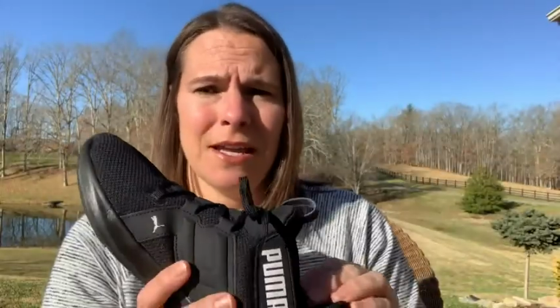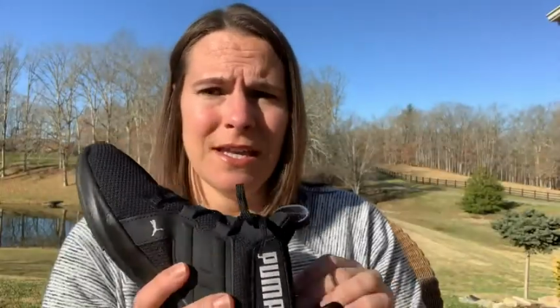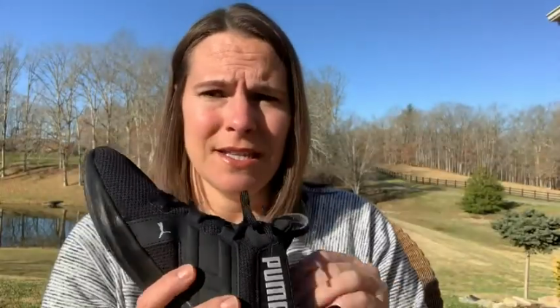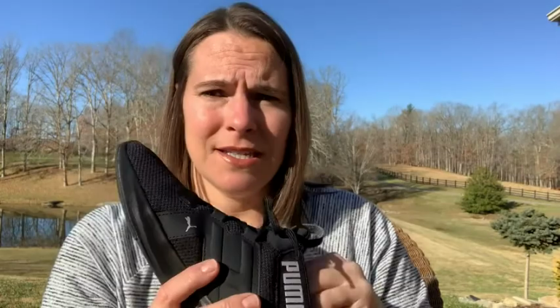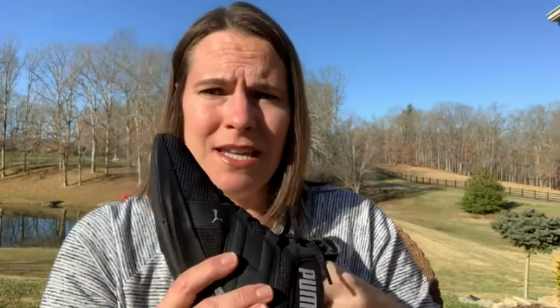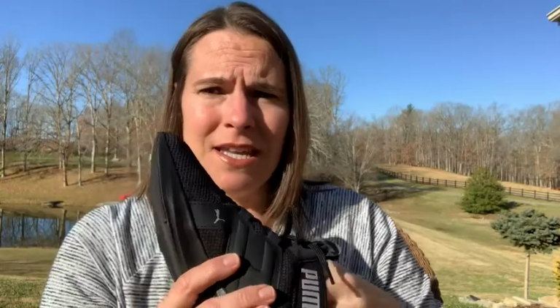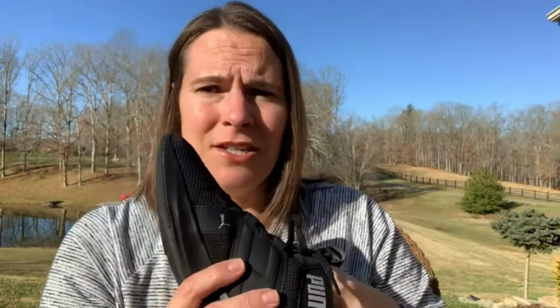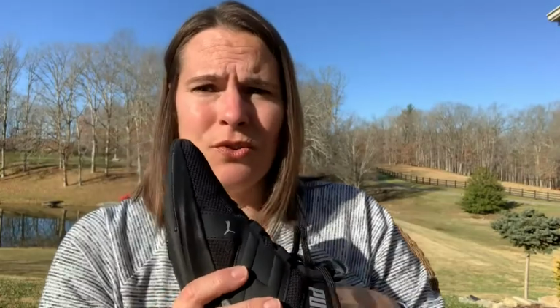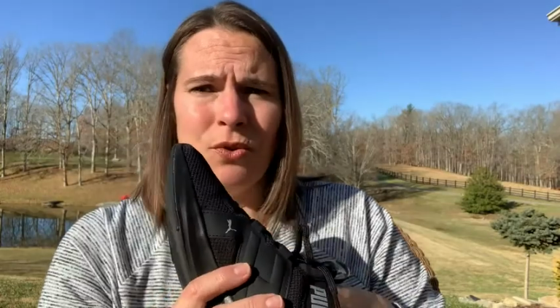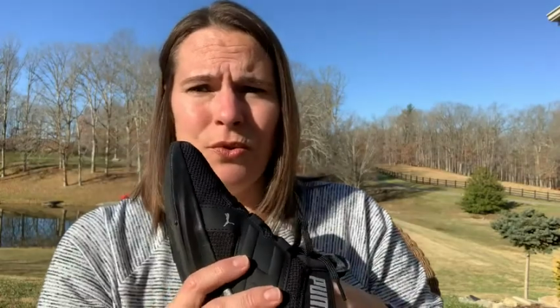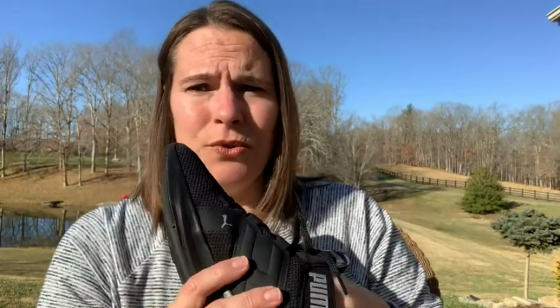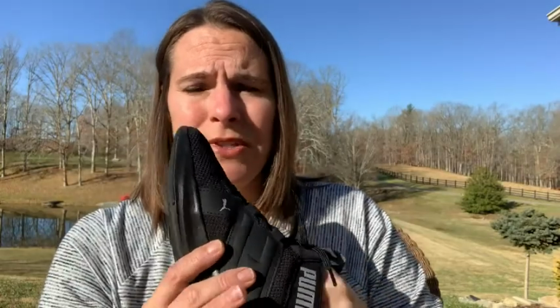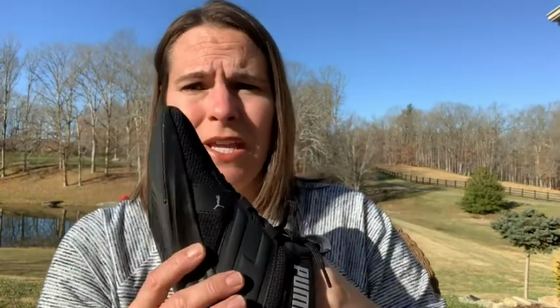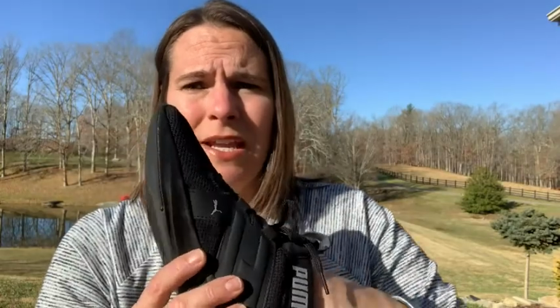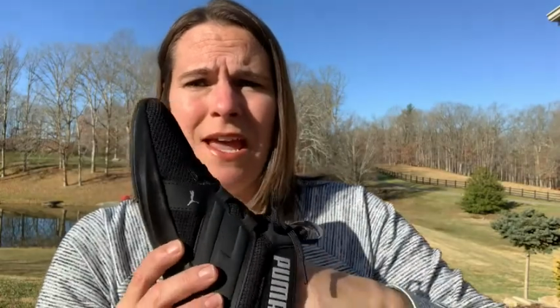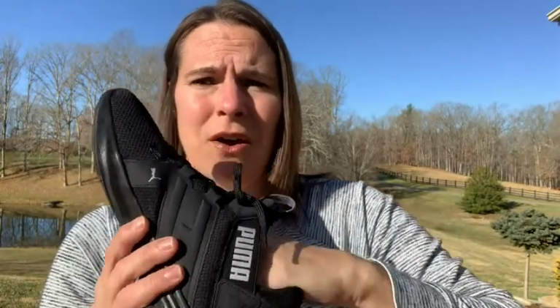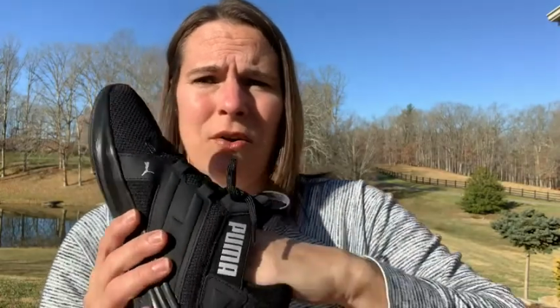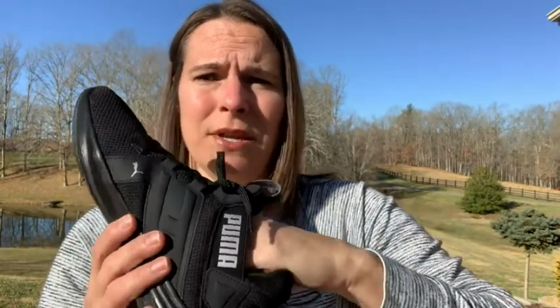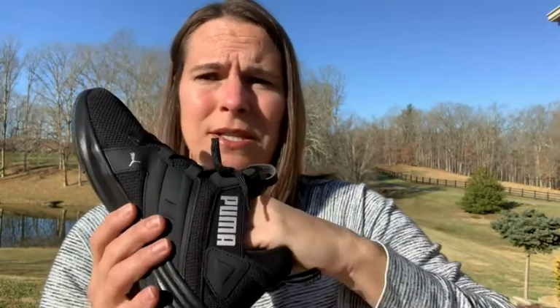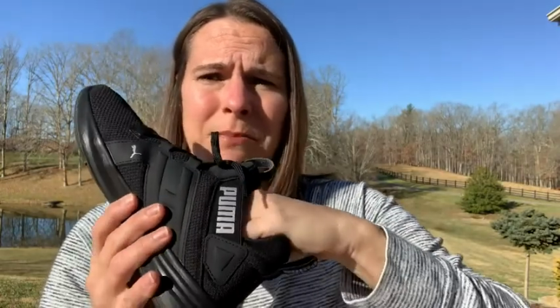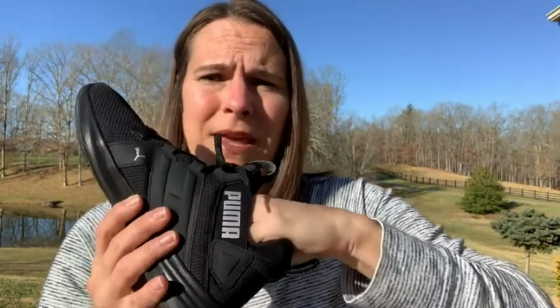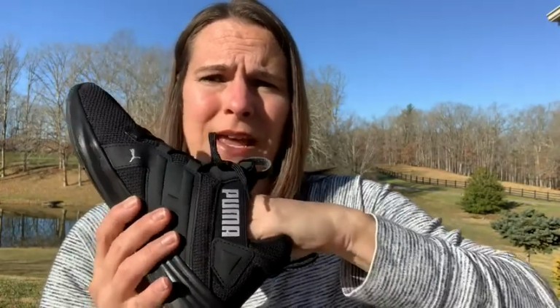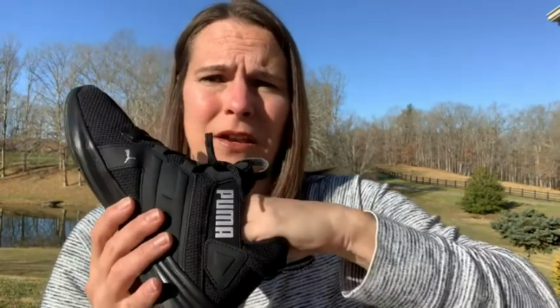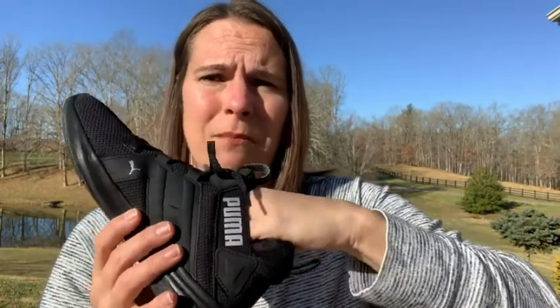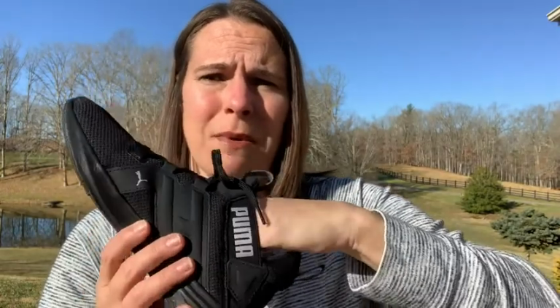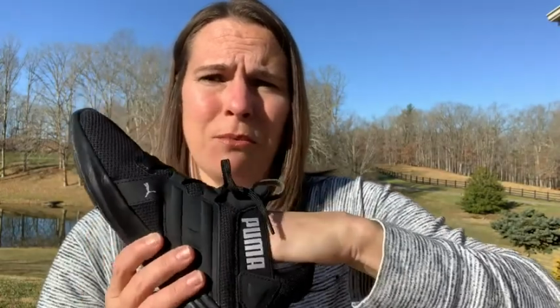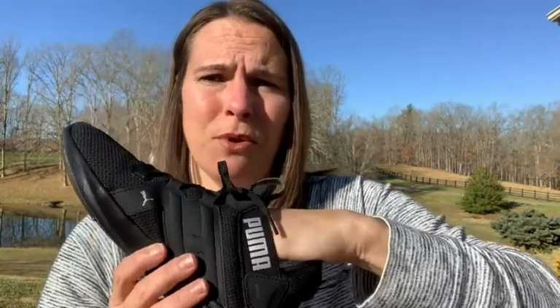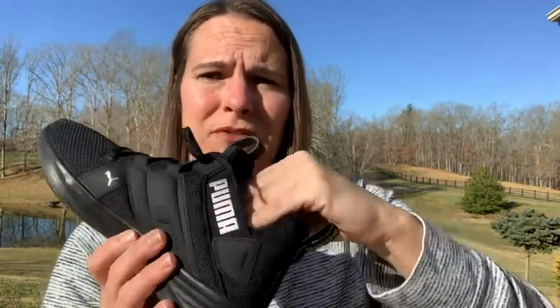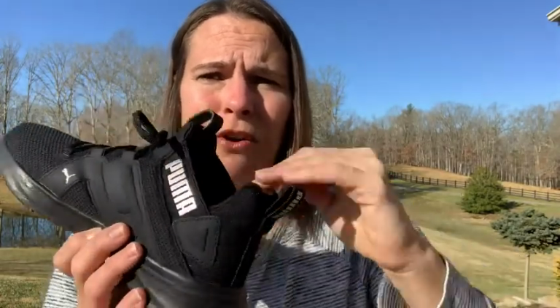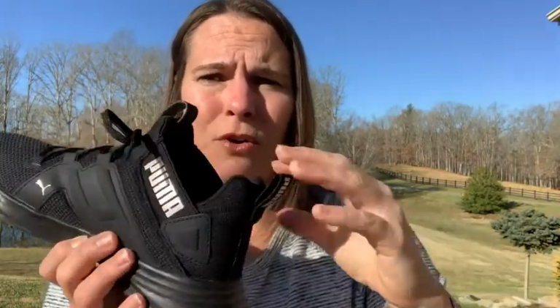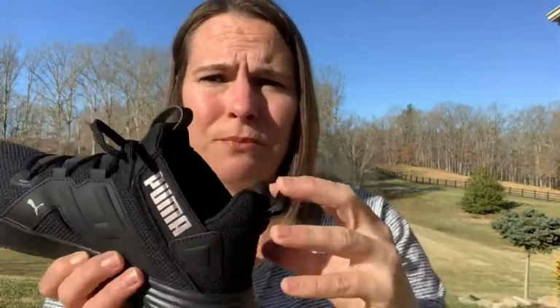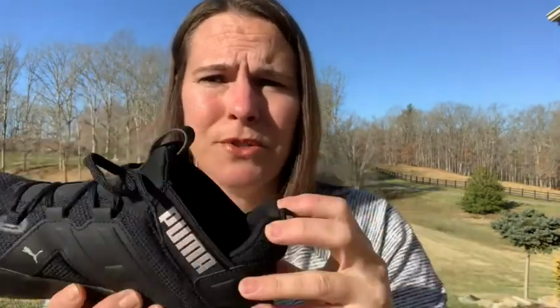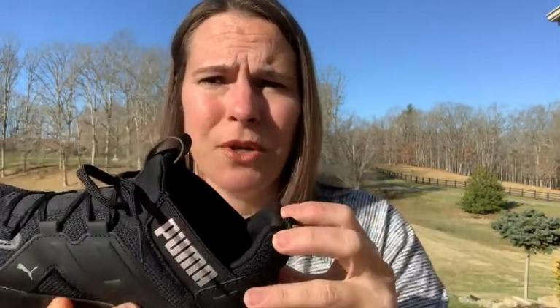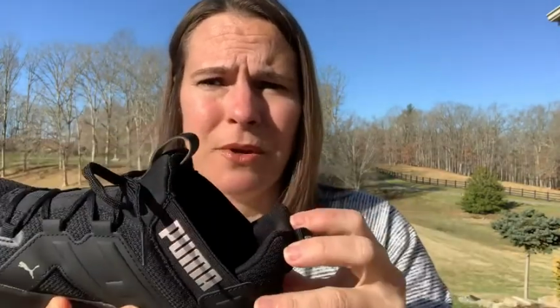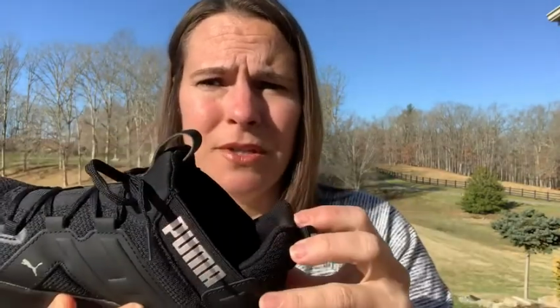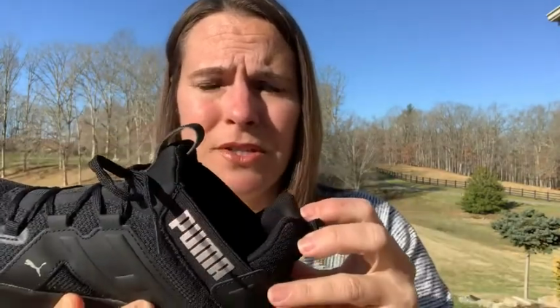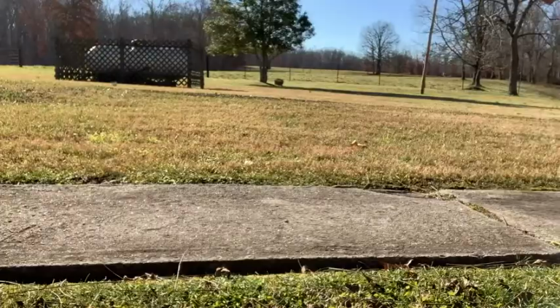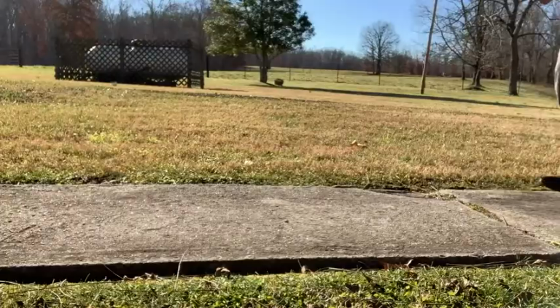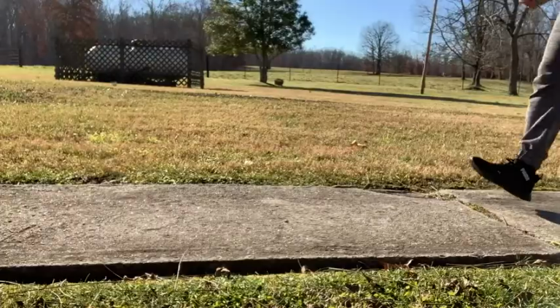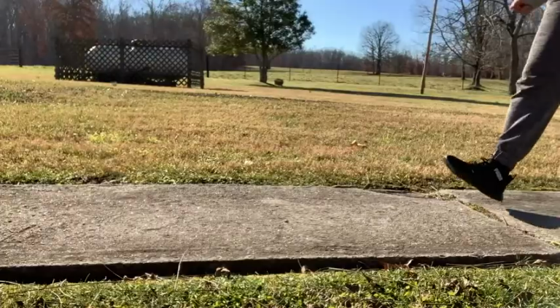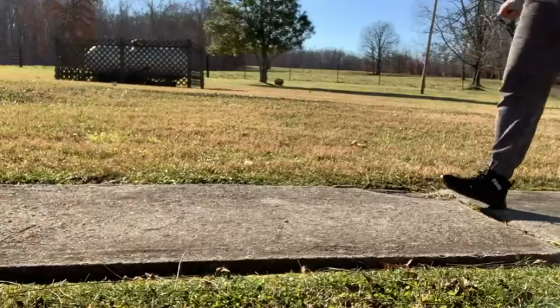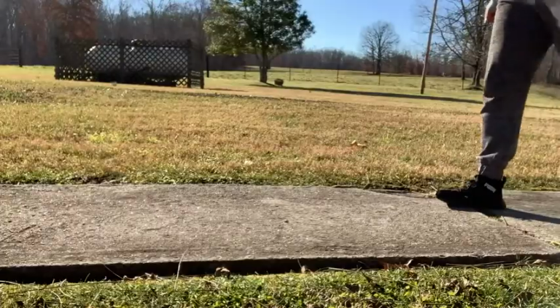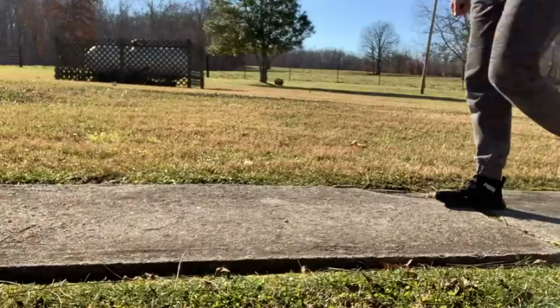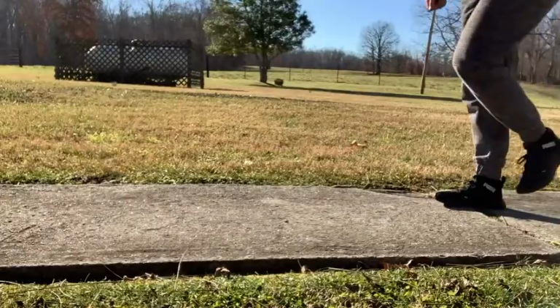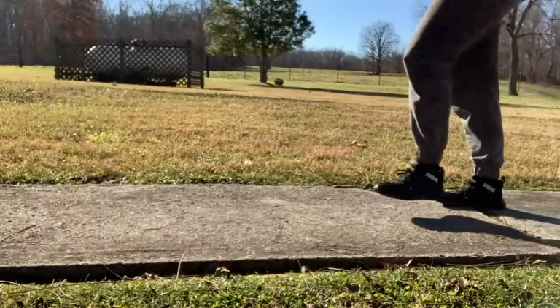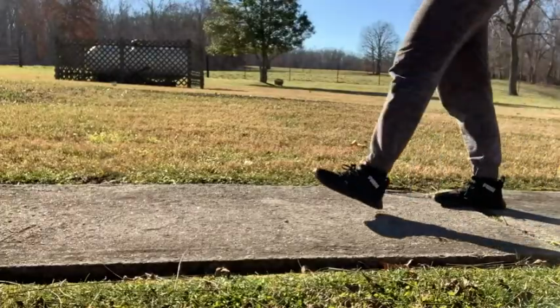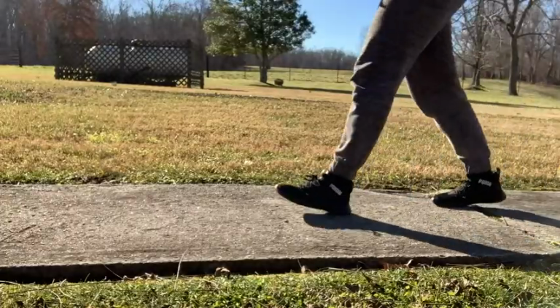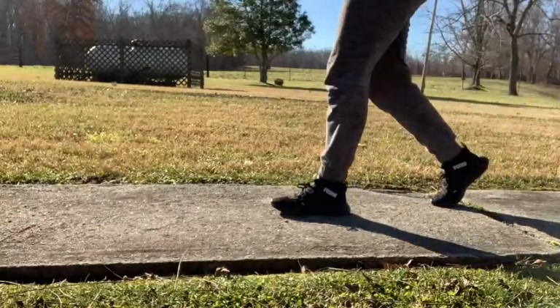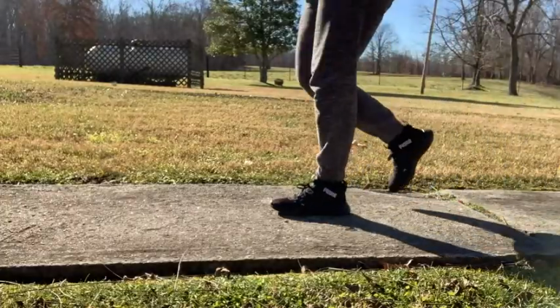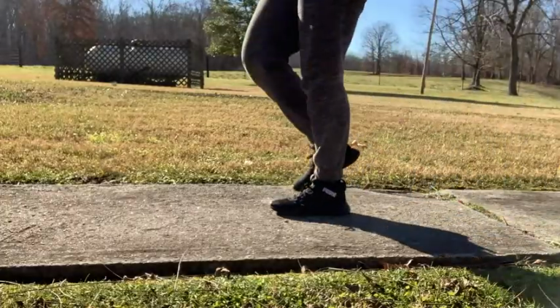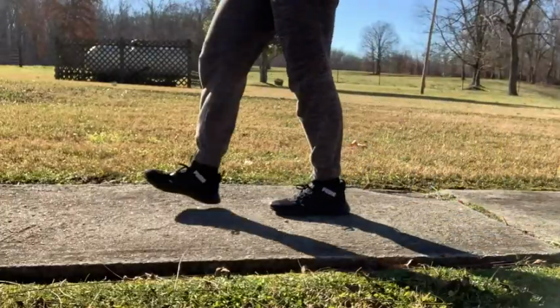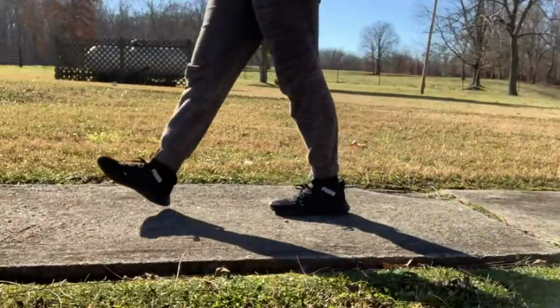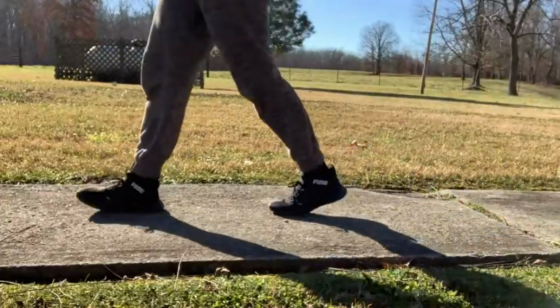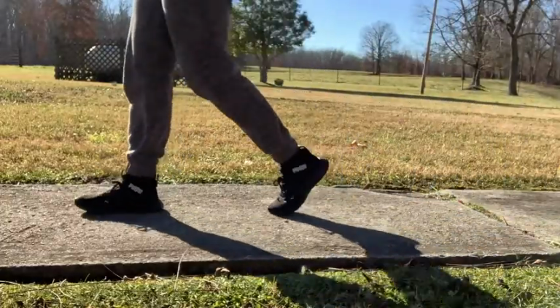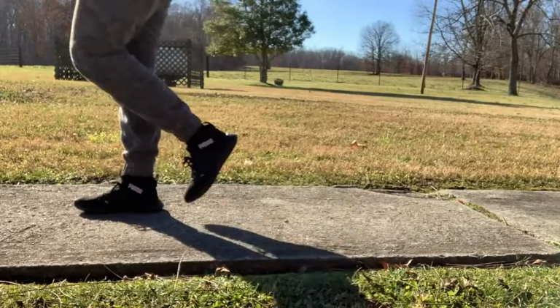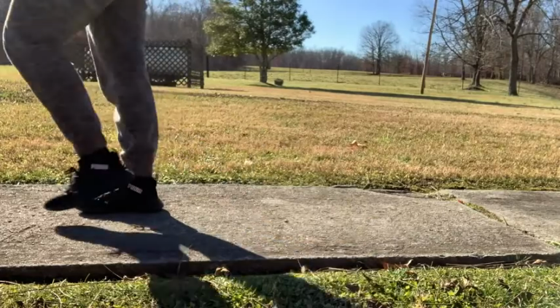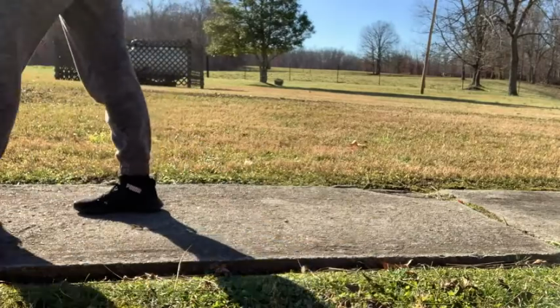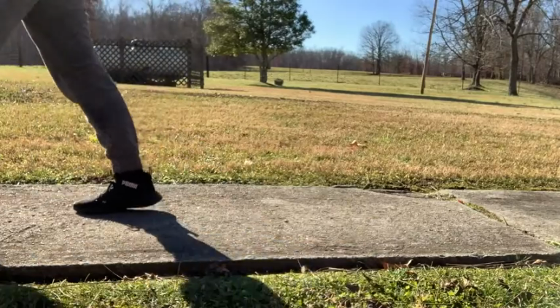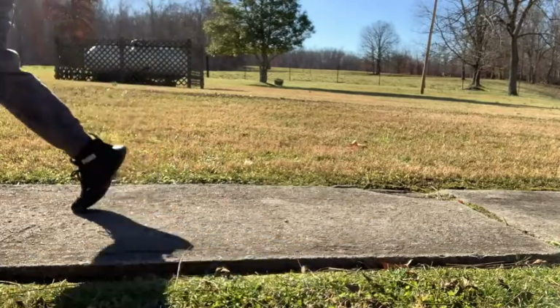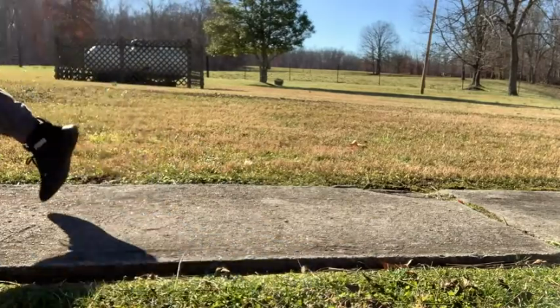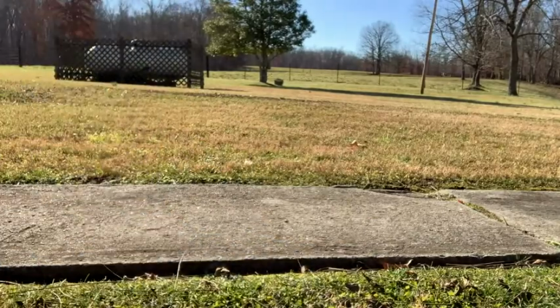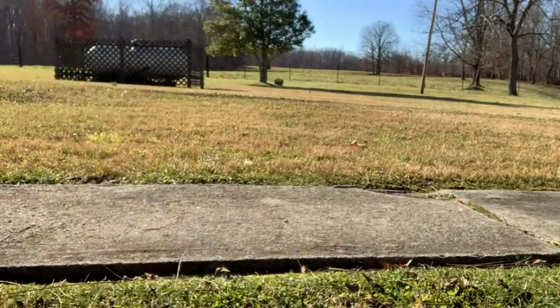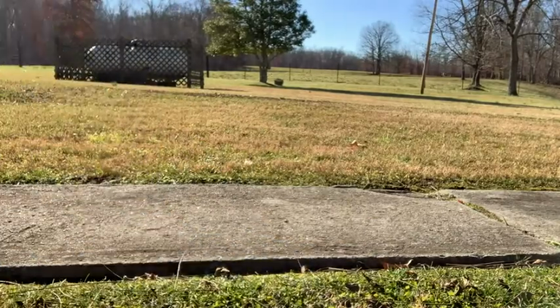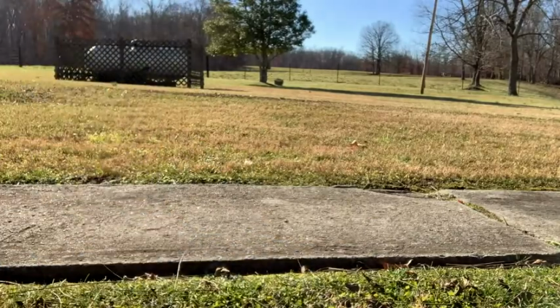Another thing that I really like about it is the insoles and how they're made out of memory foam, so it's nice and soft and comfortable to walk in.